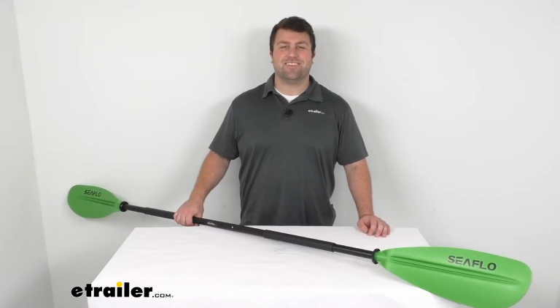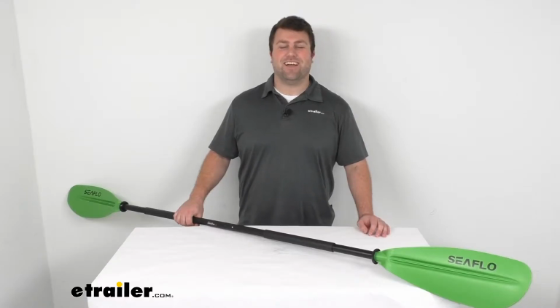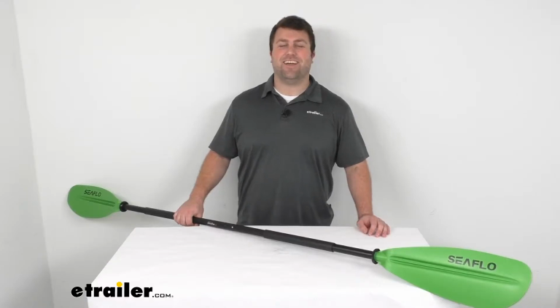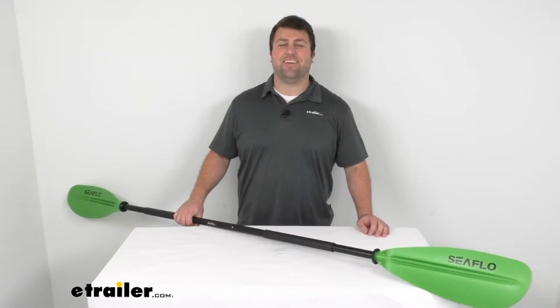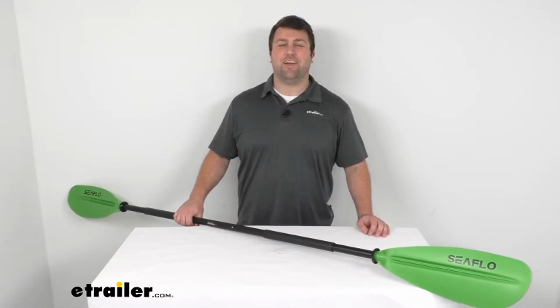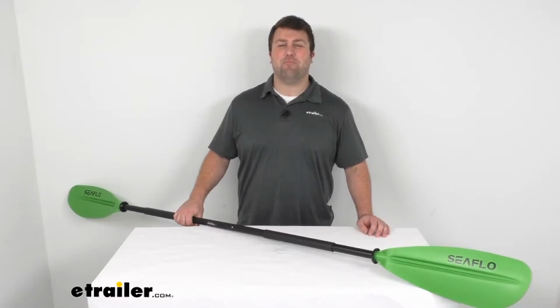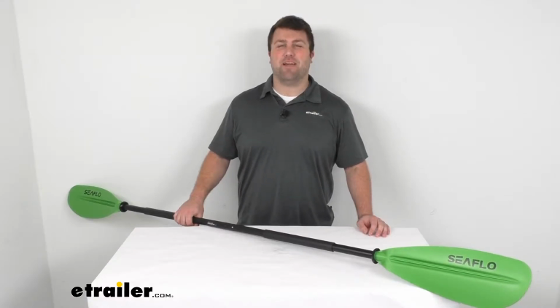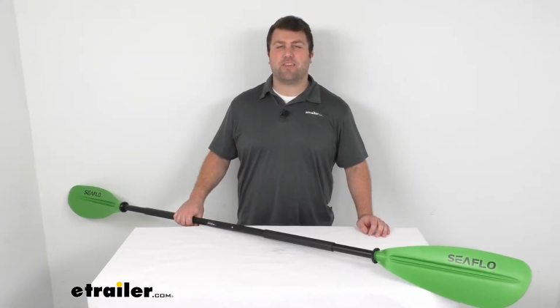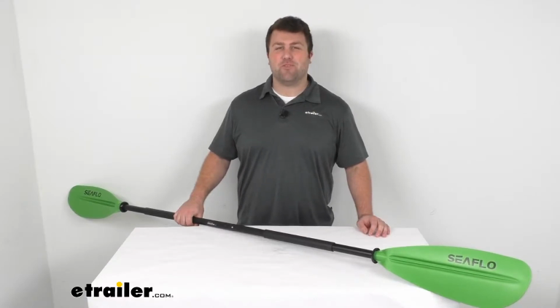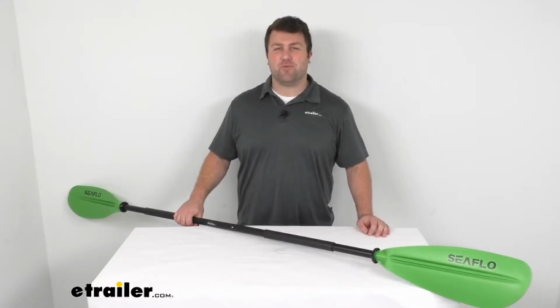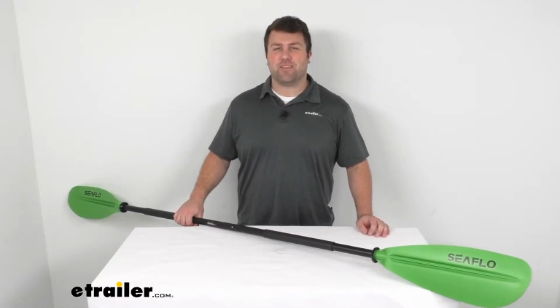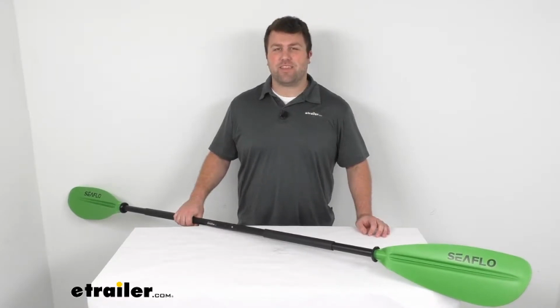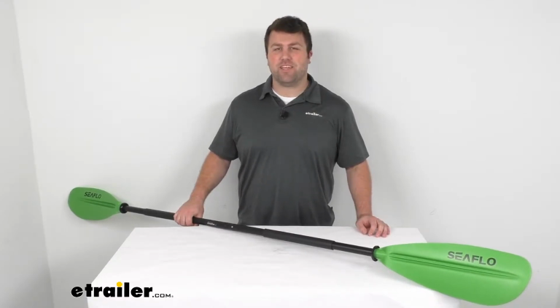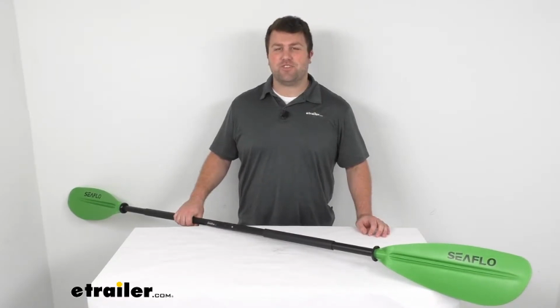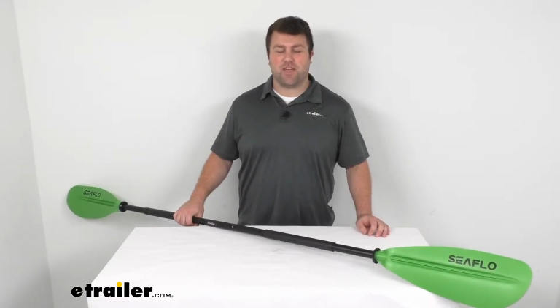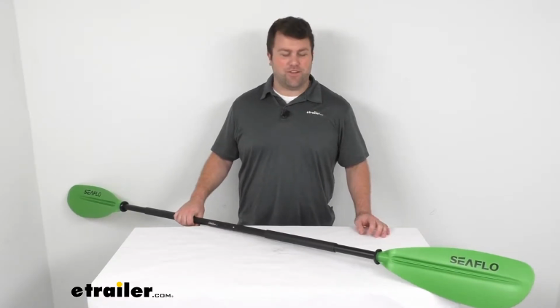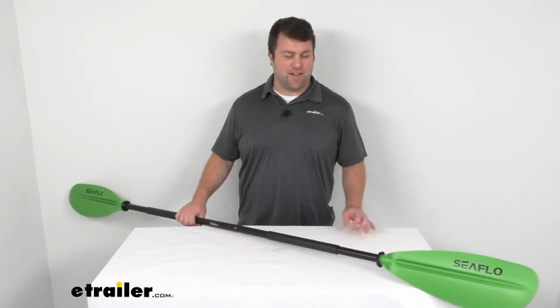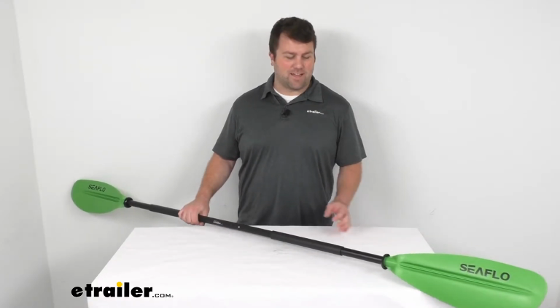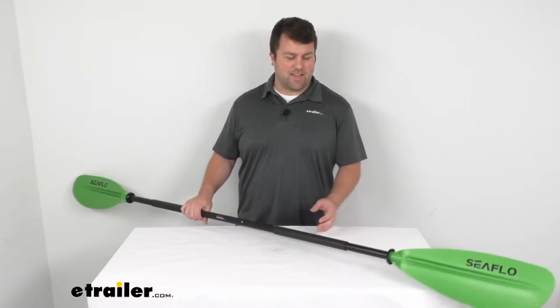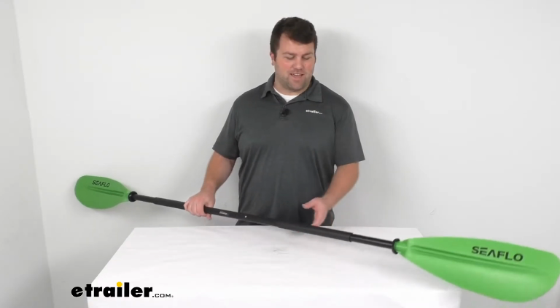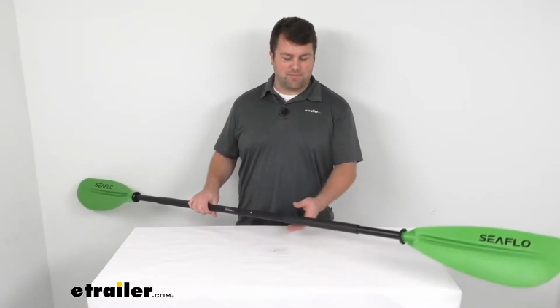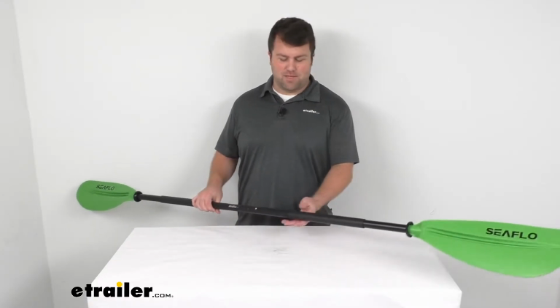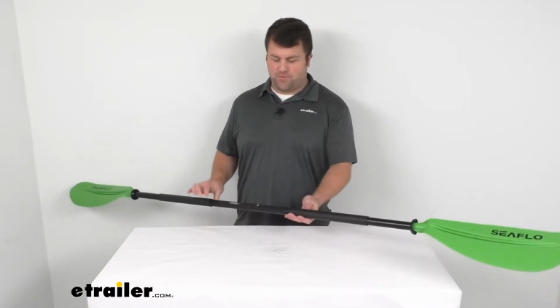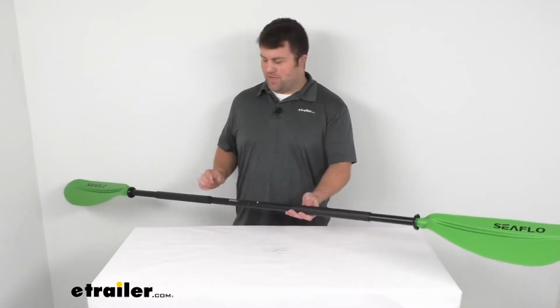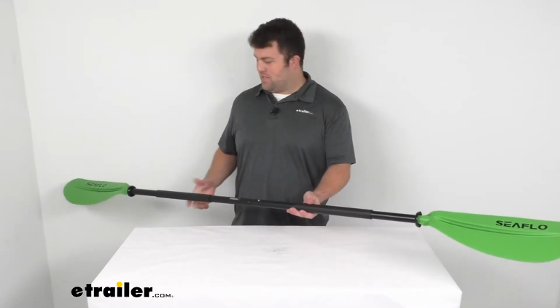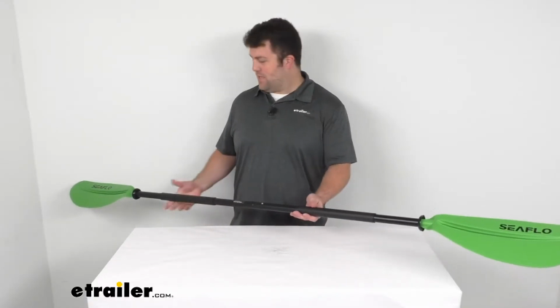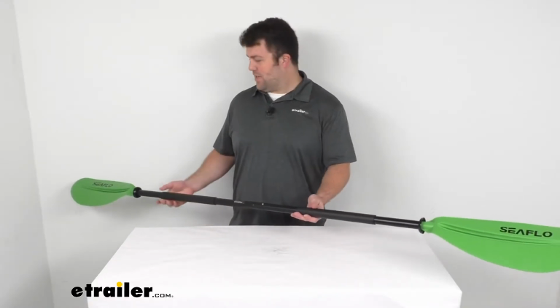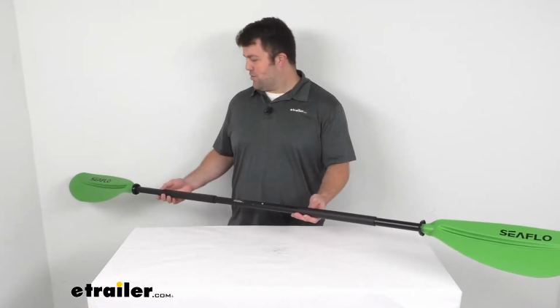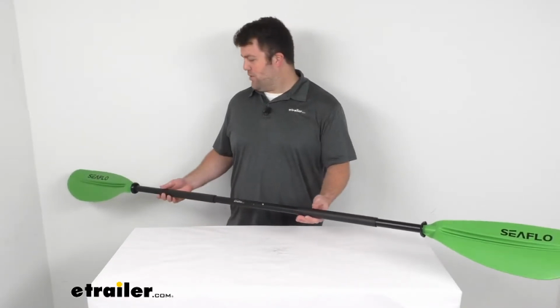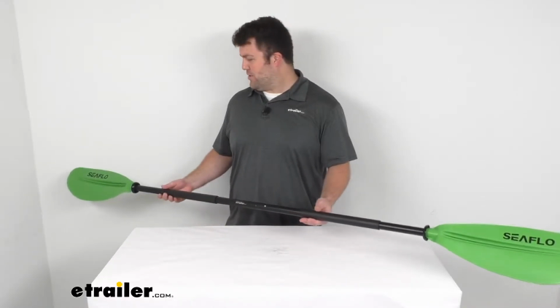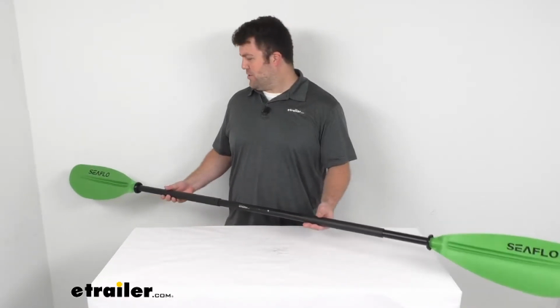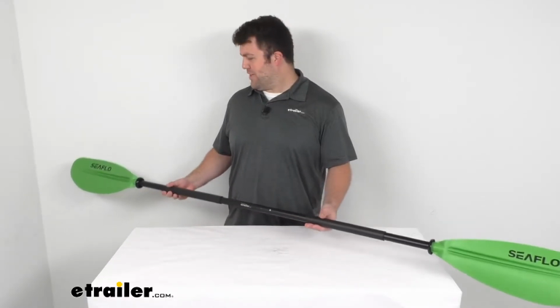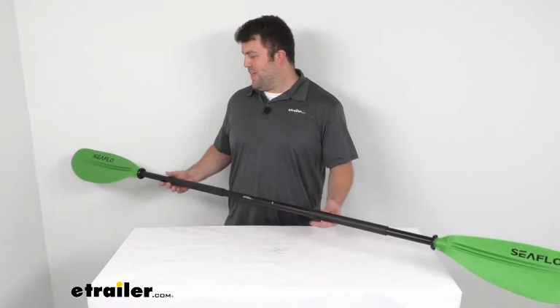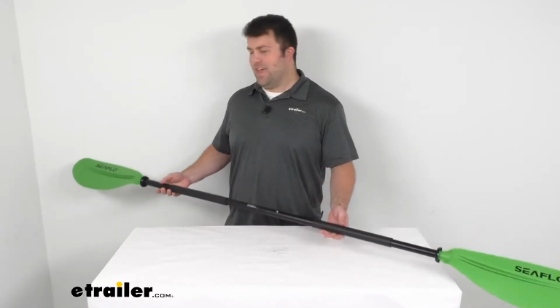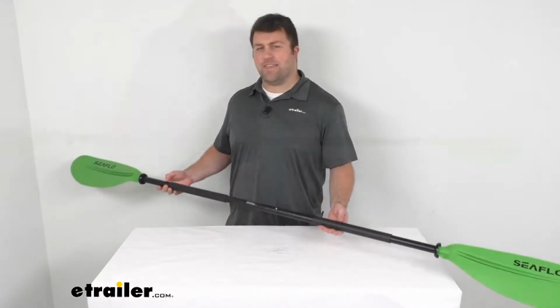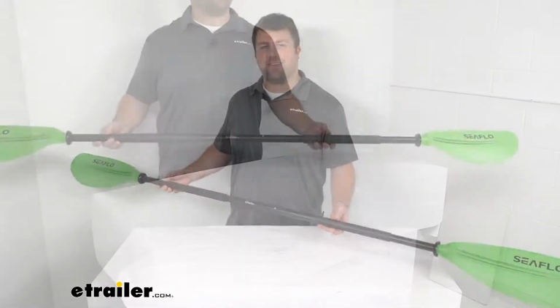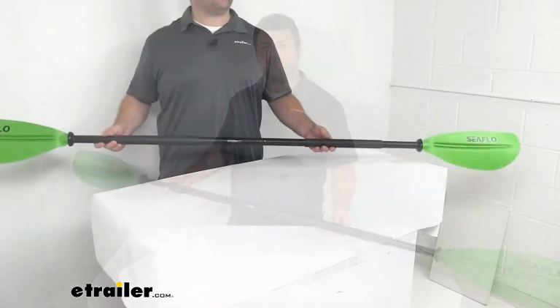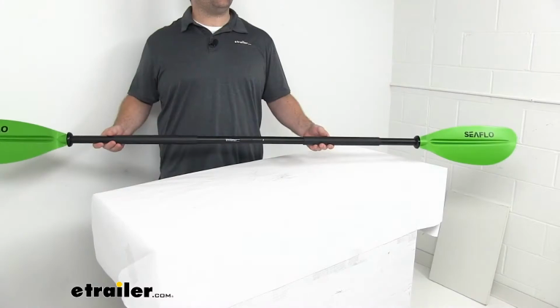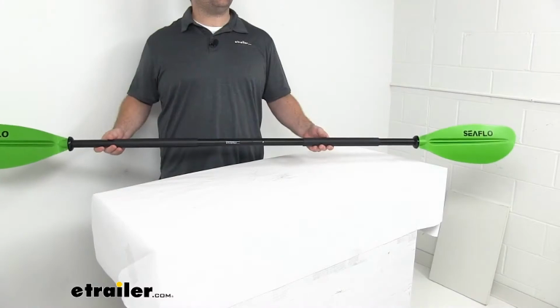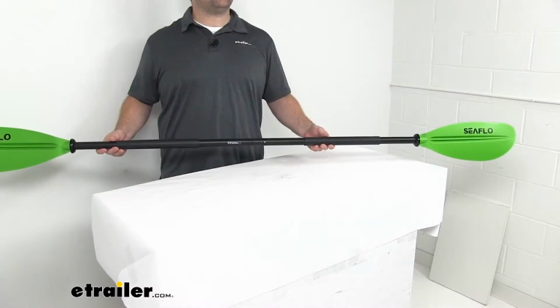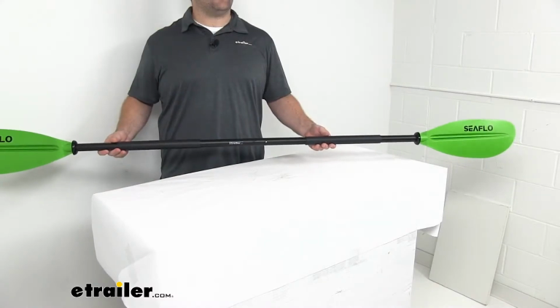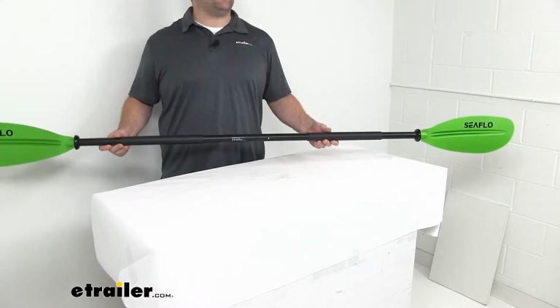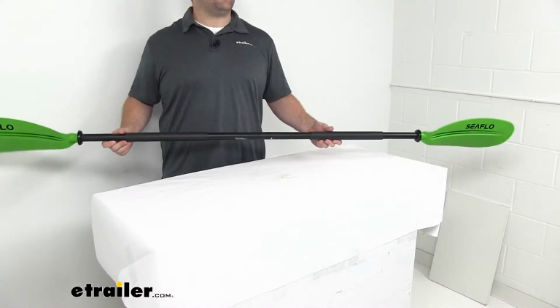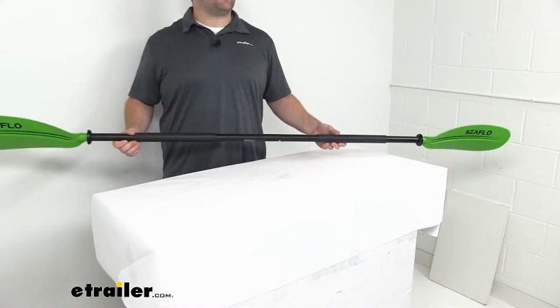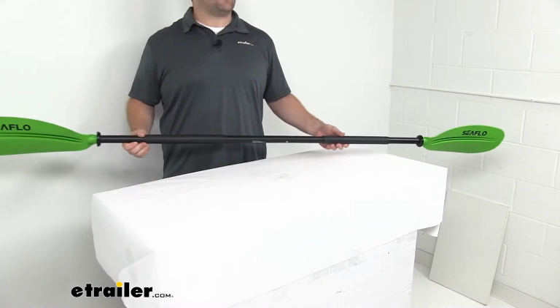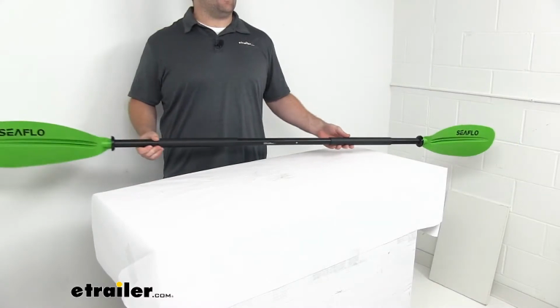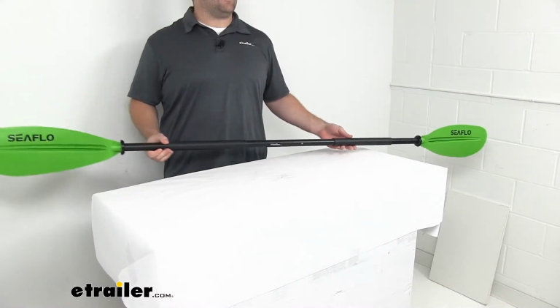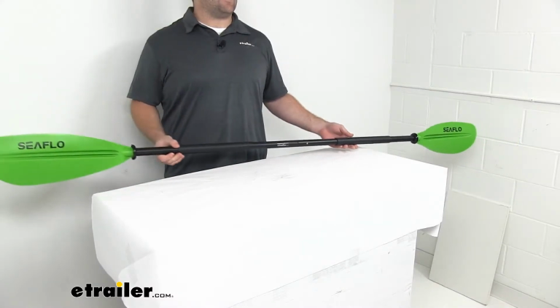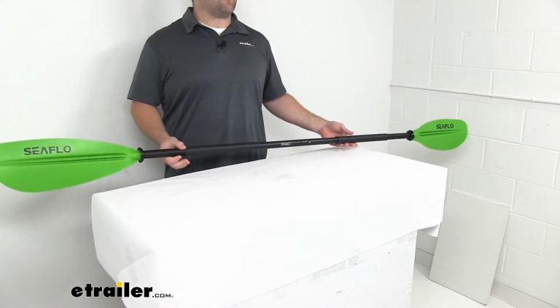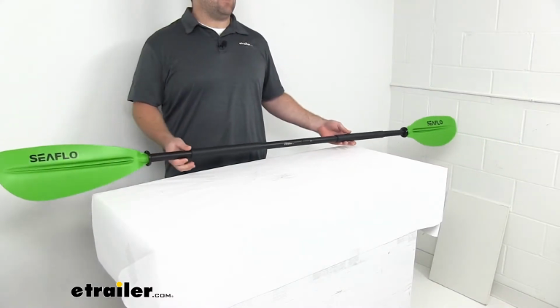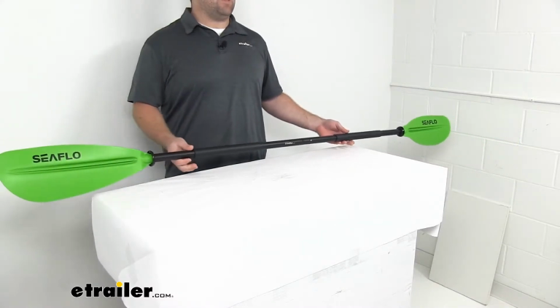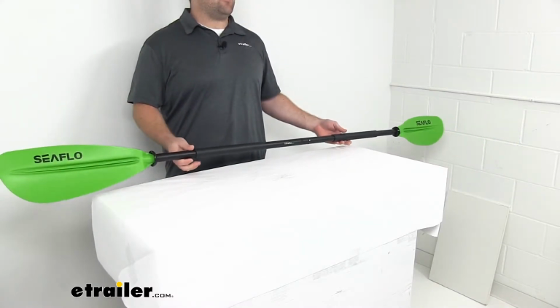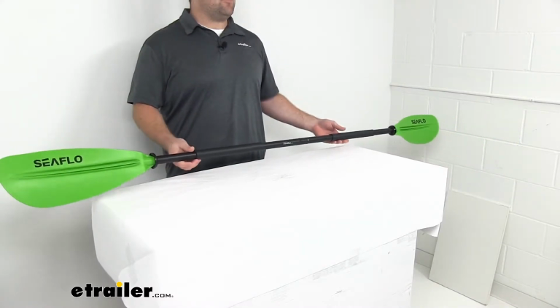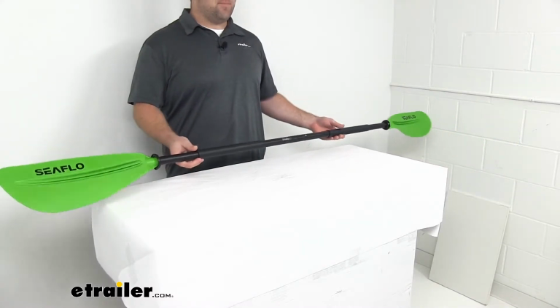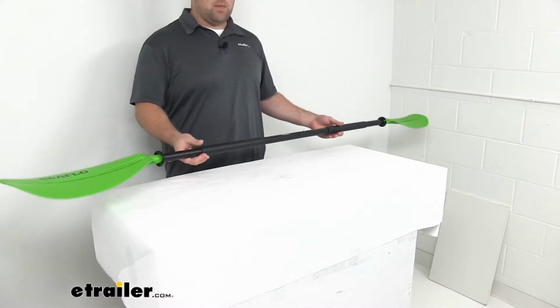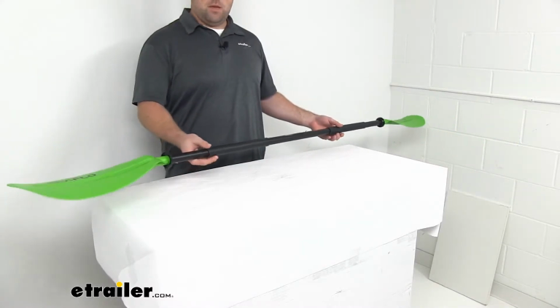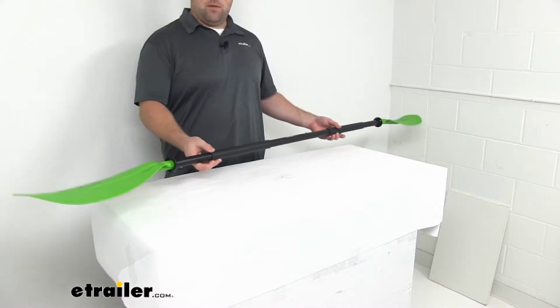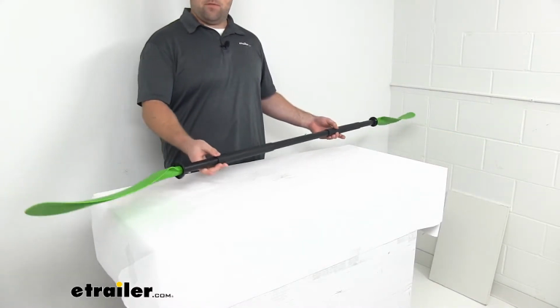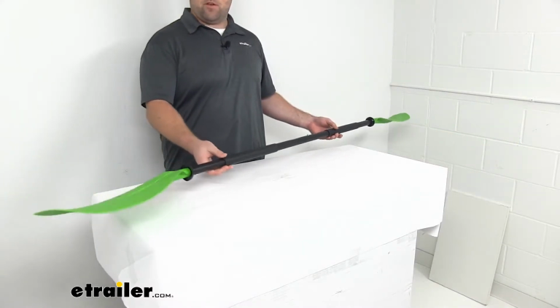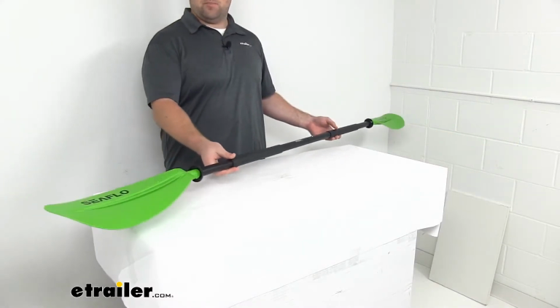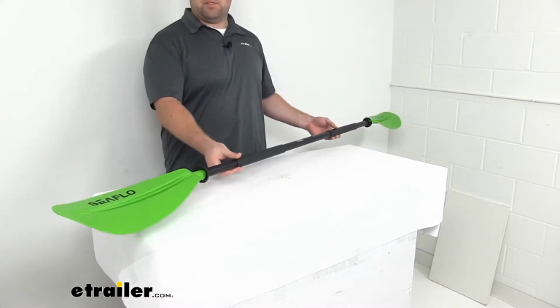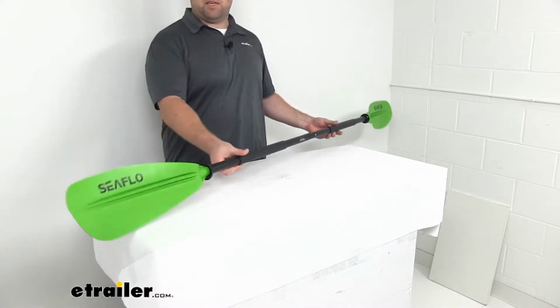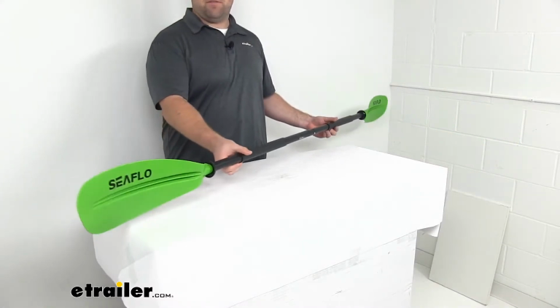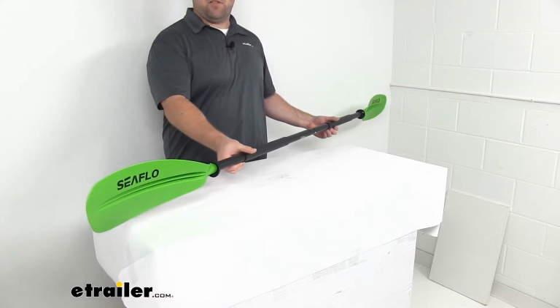Hi there, I'm Michael with eTrailer.com. Today we're going to take a quick look at the two-sided kayak paddle from Seaflow.